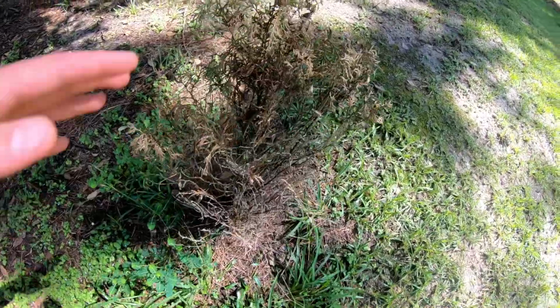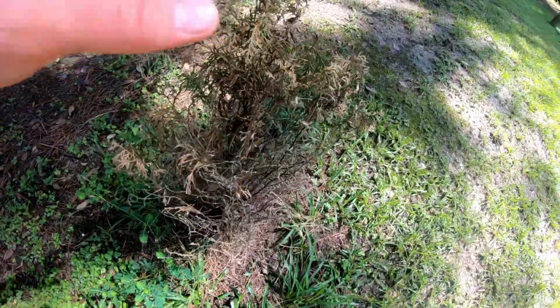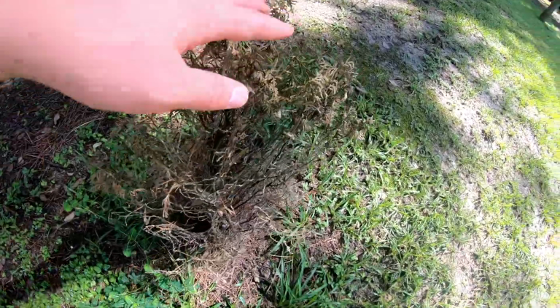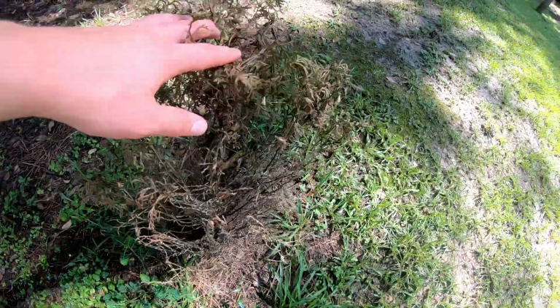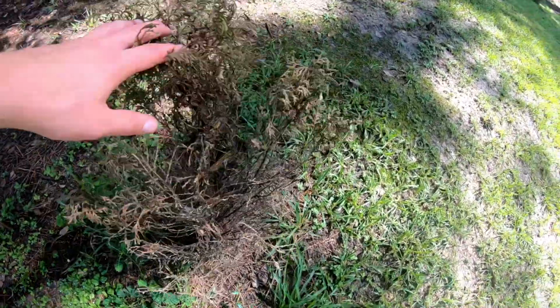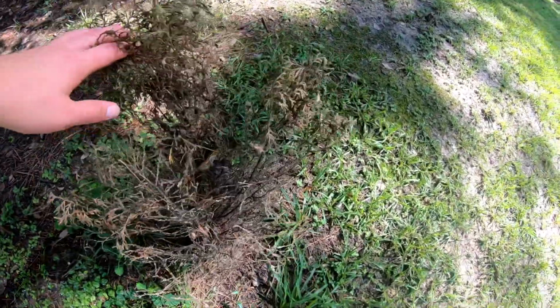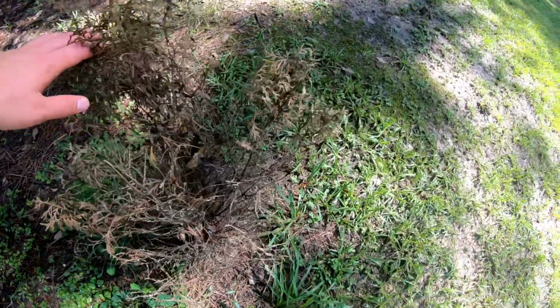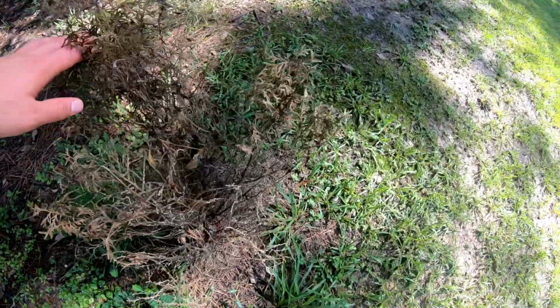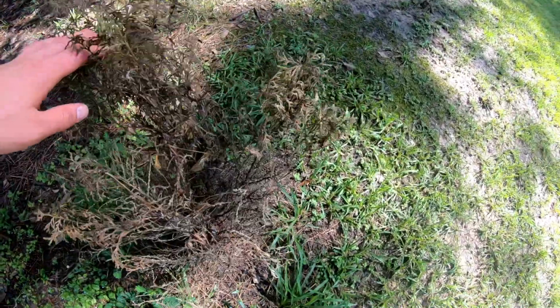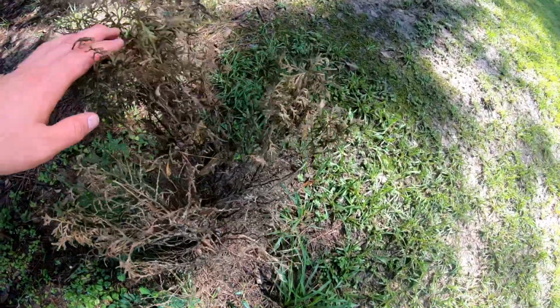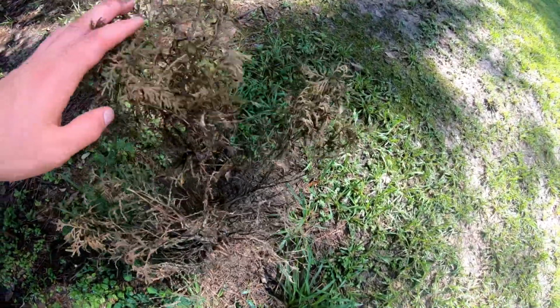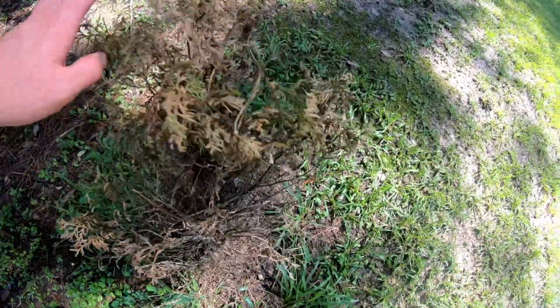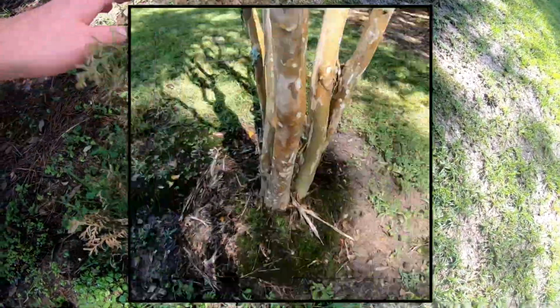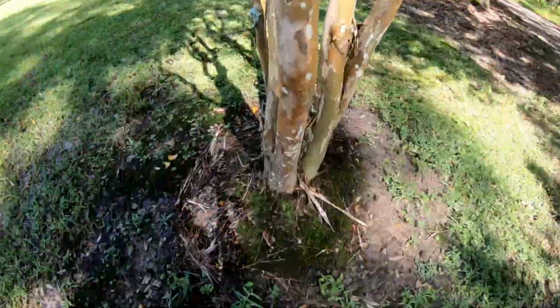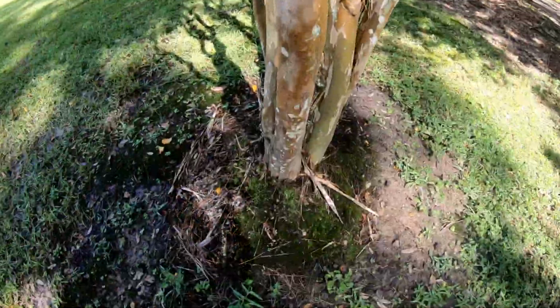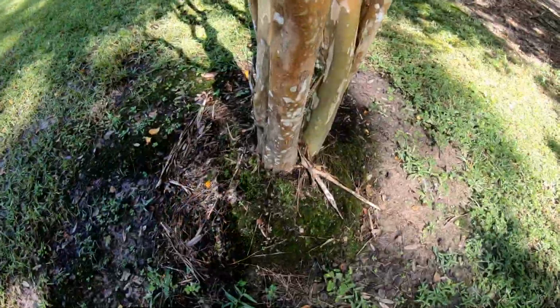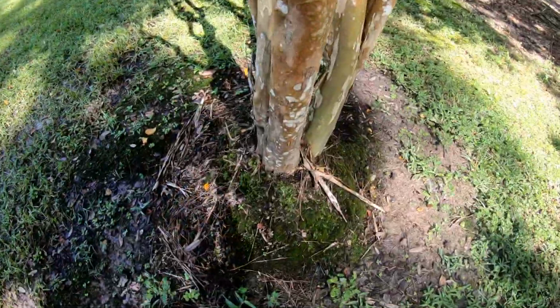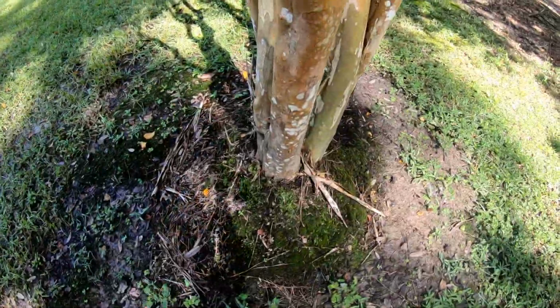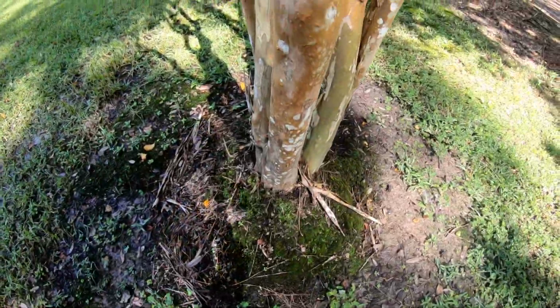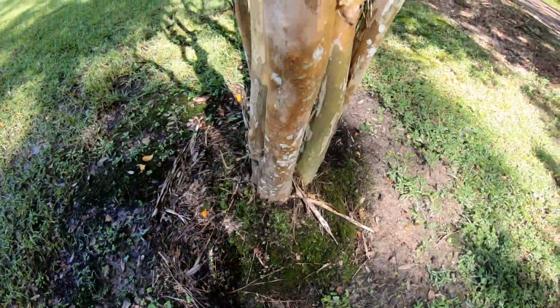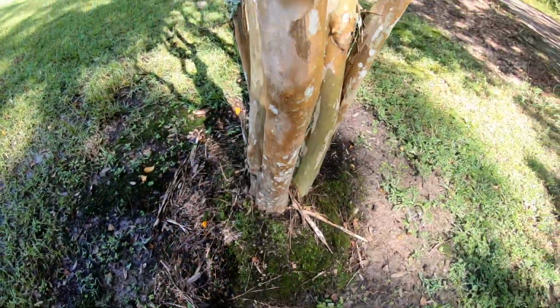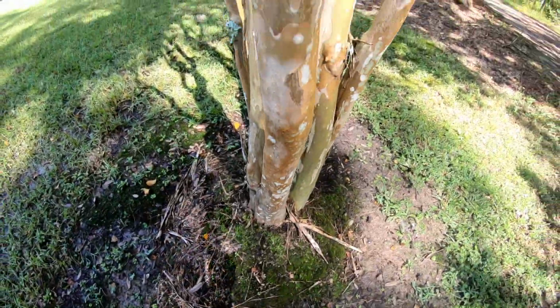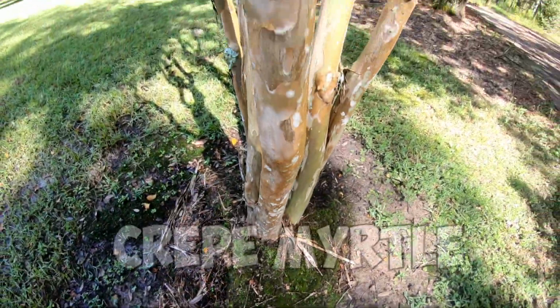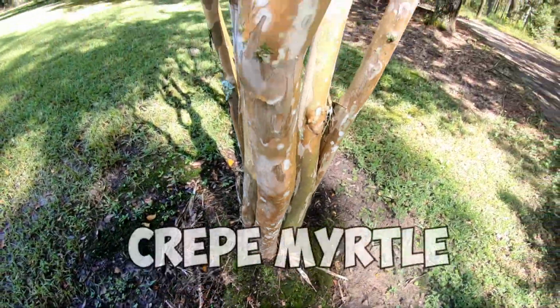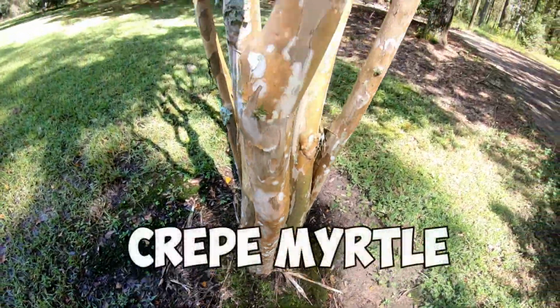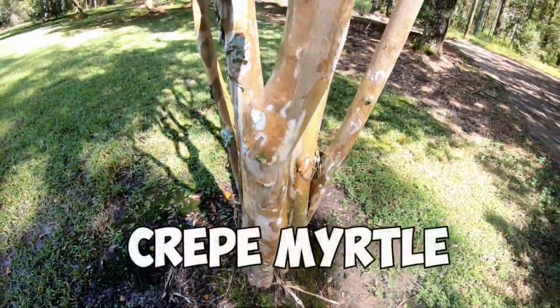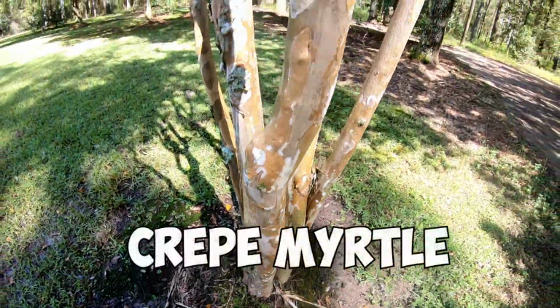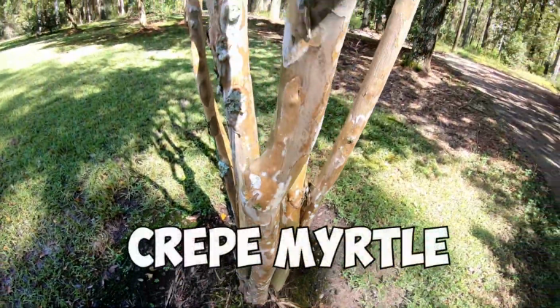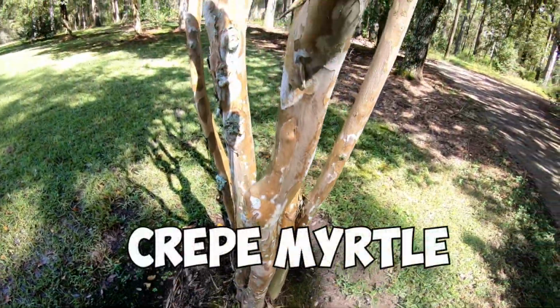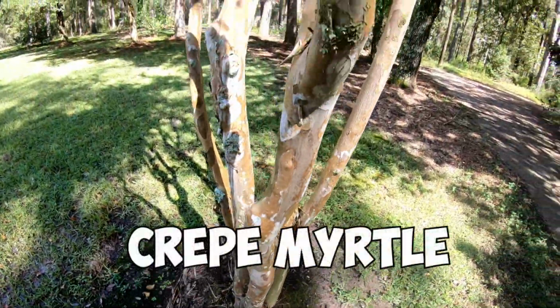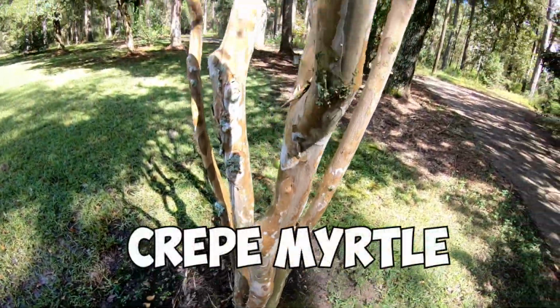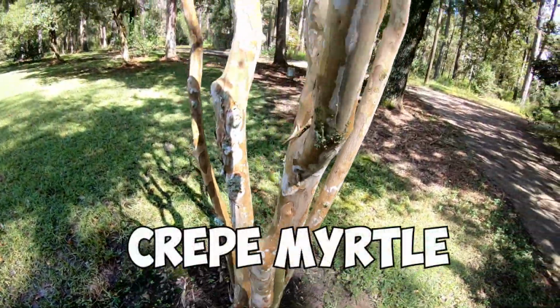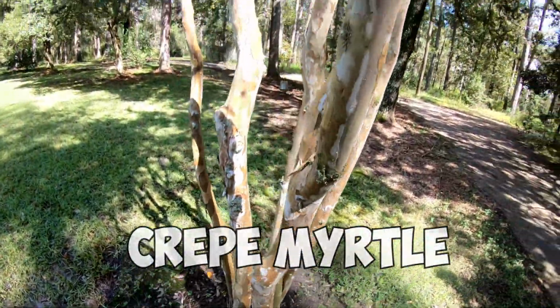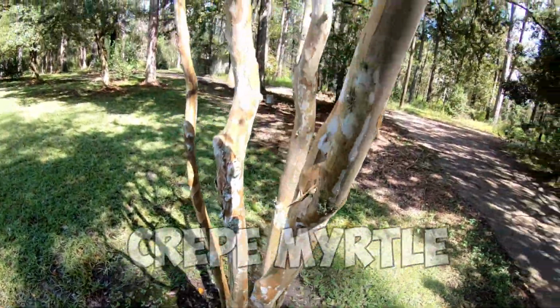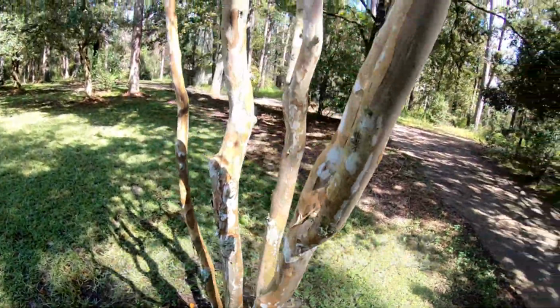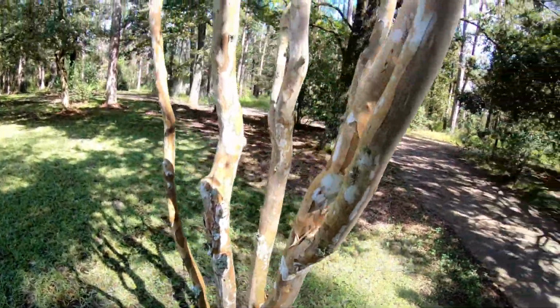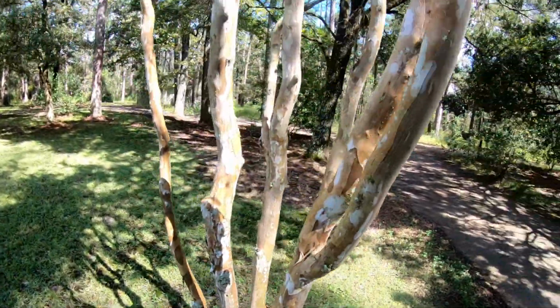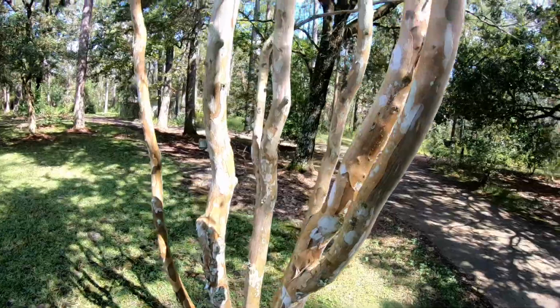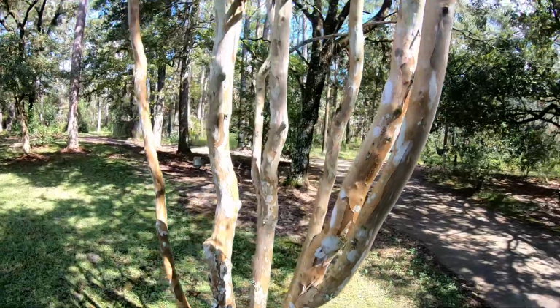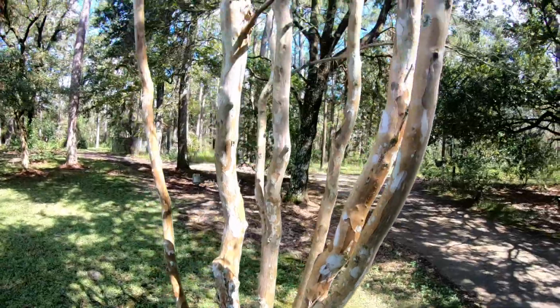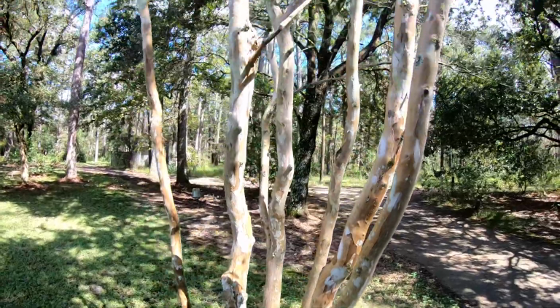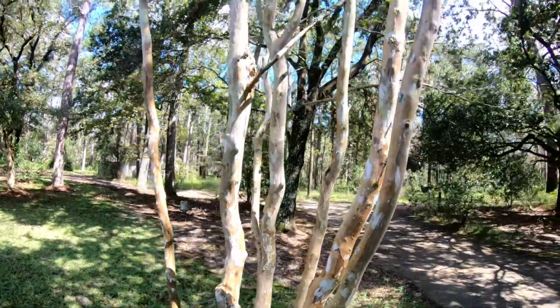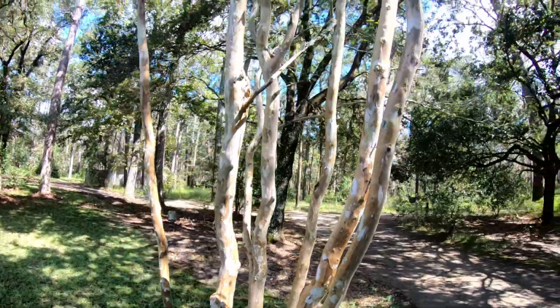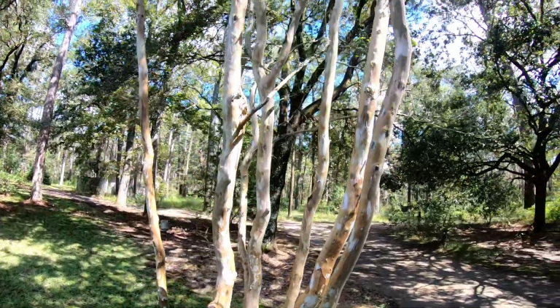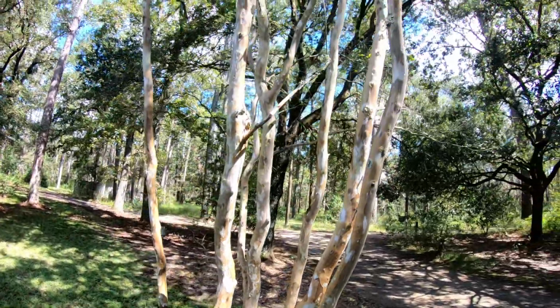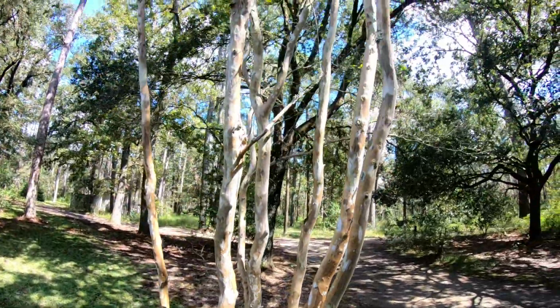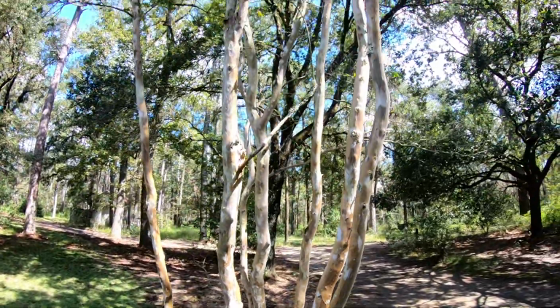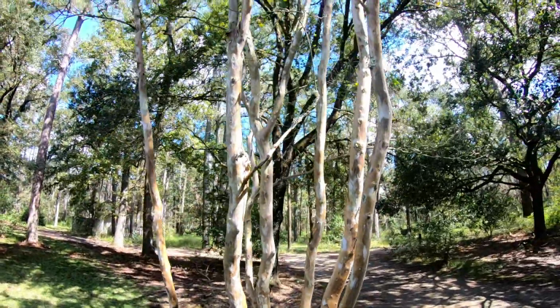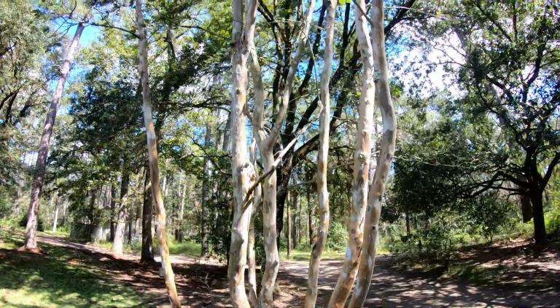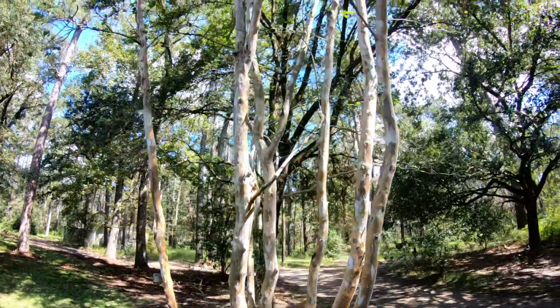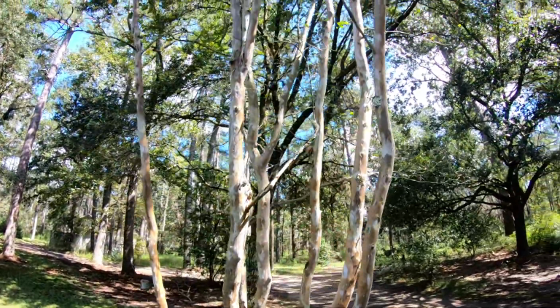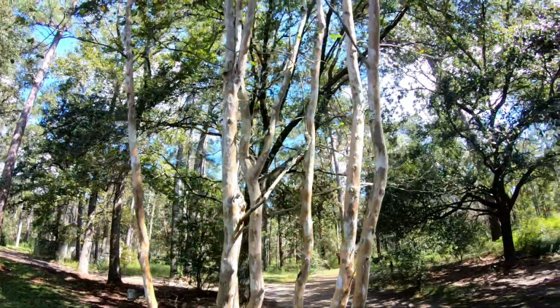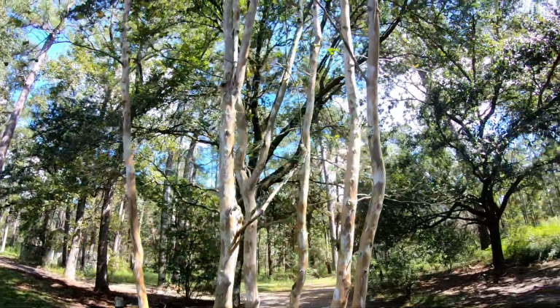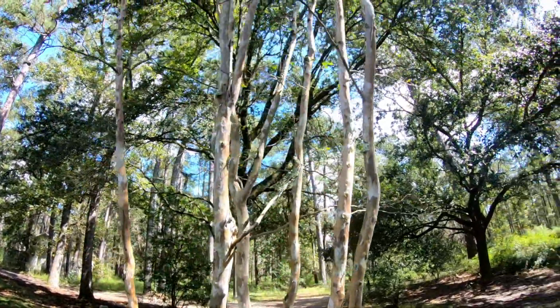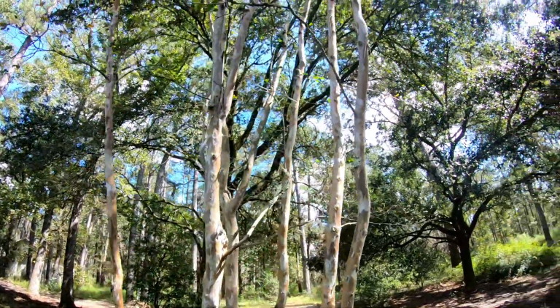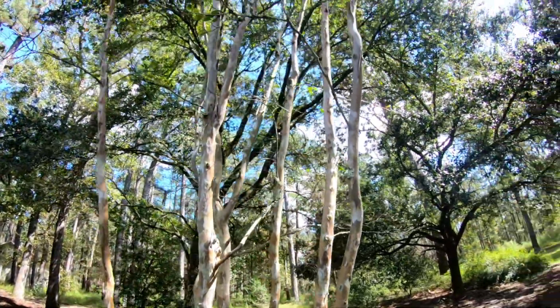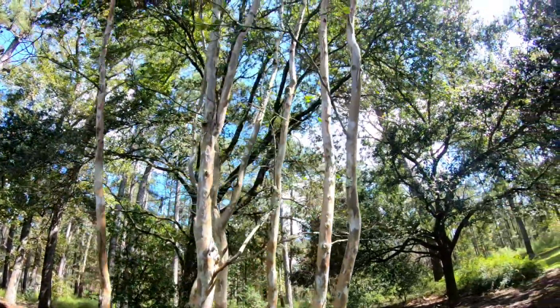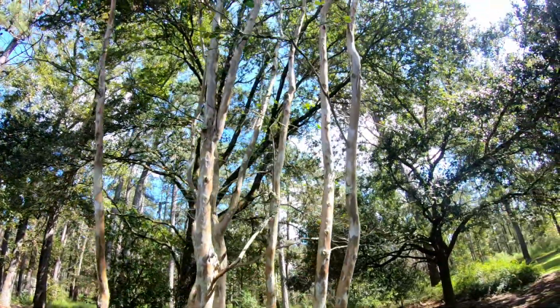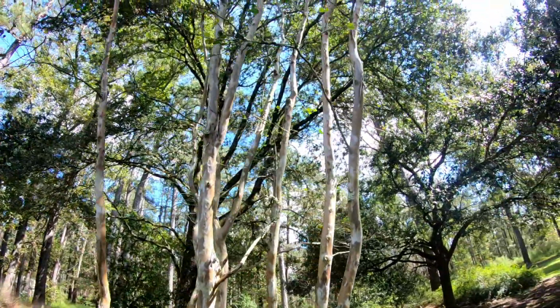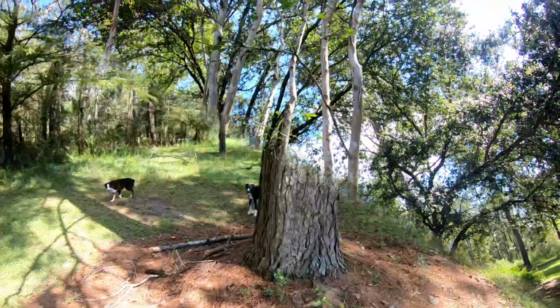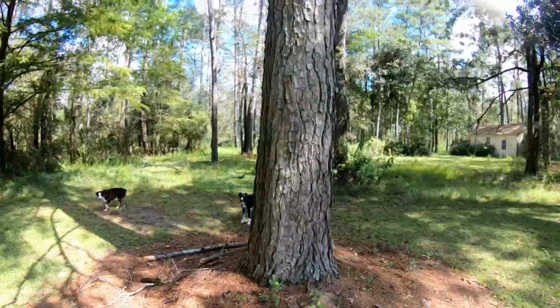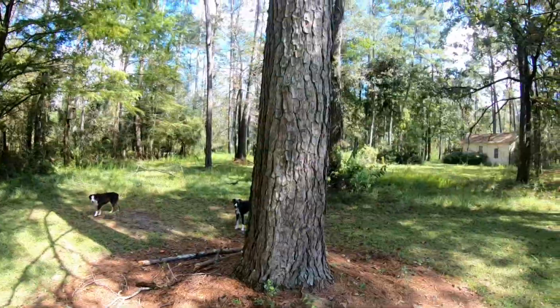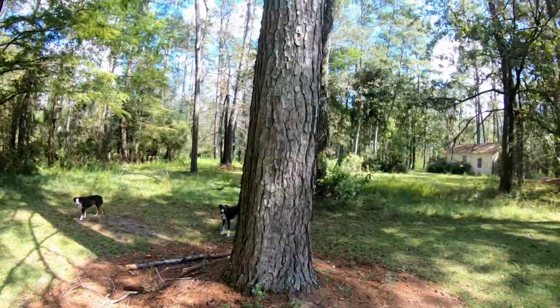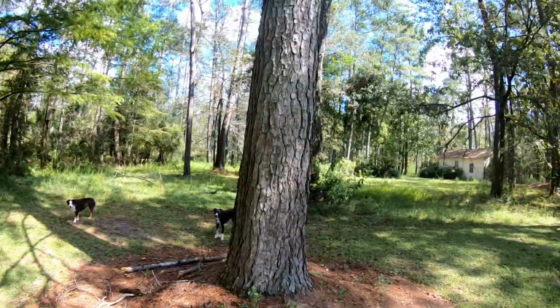This tree right here is a crepe myrtle. It's just kind of an extra tree that I put in this video, because you don't really need to know what this is.